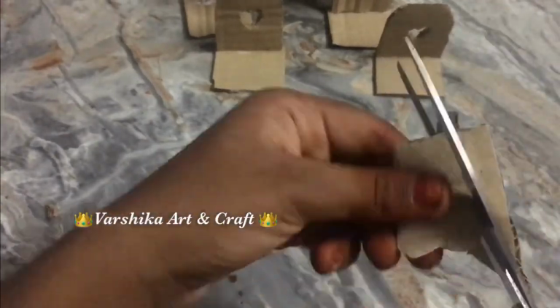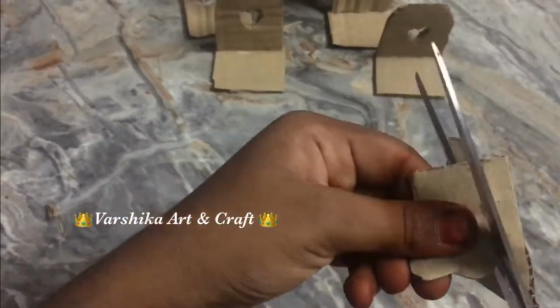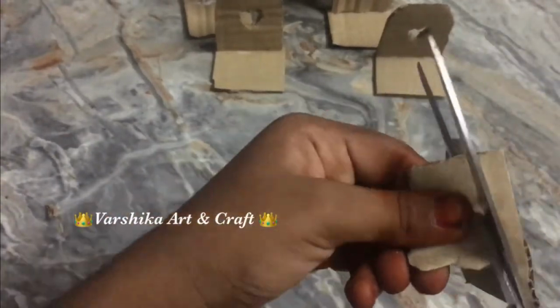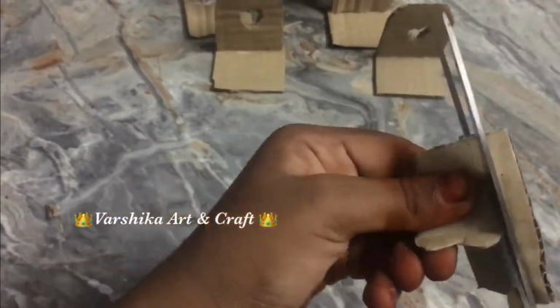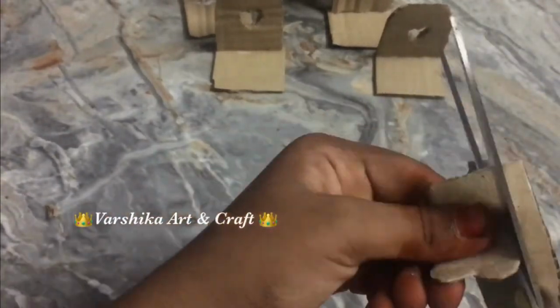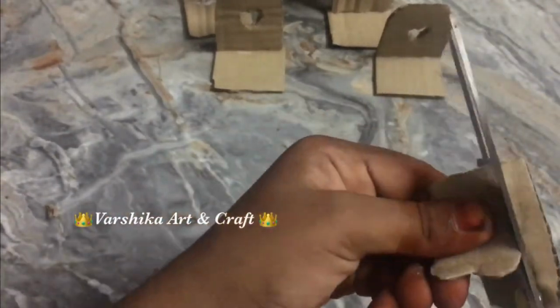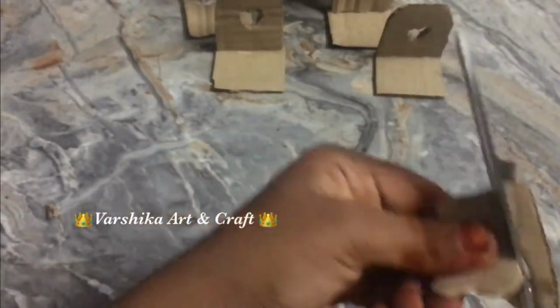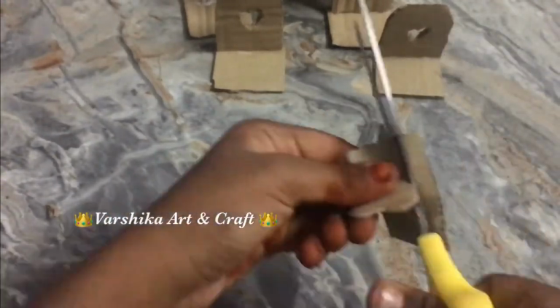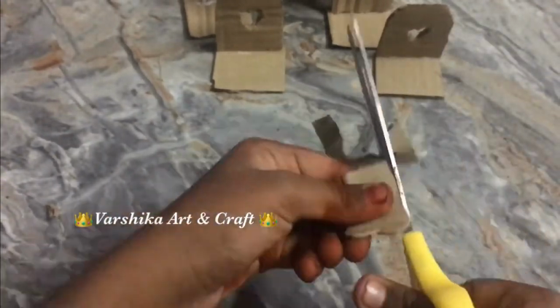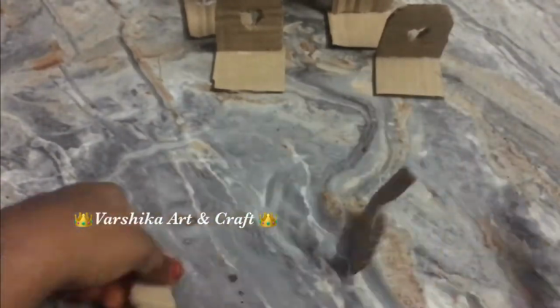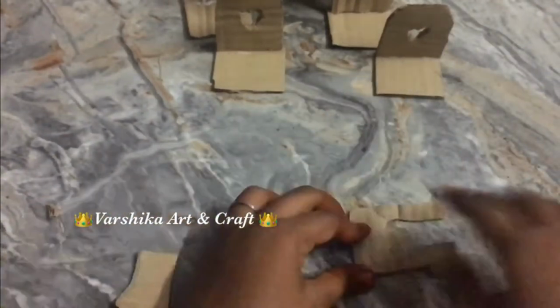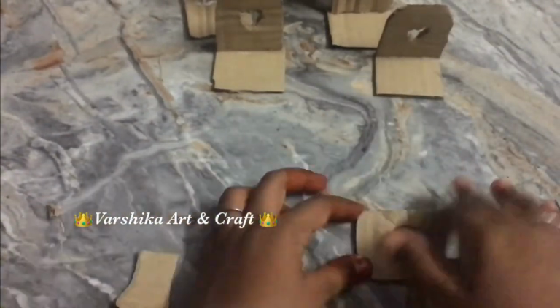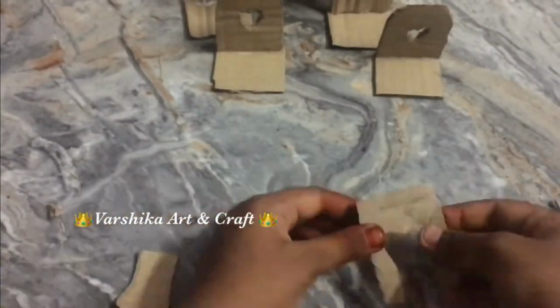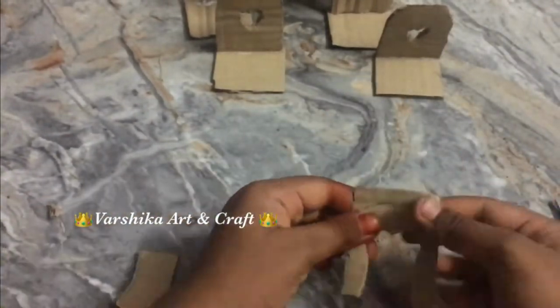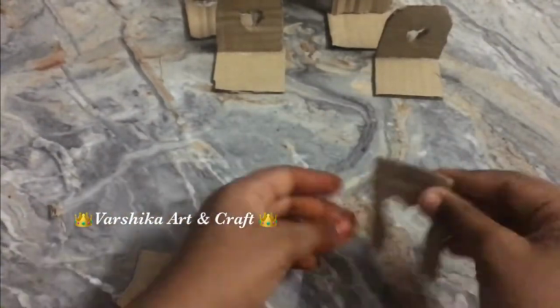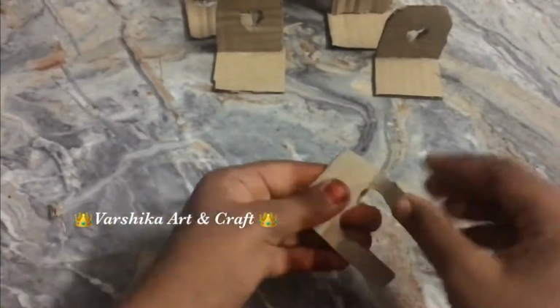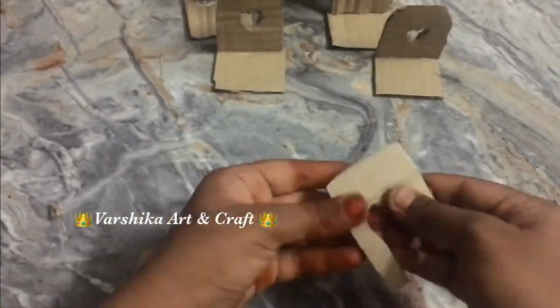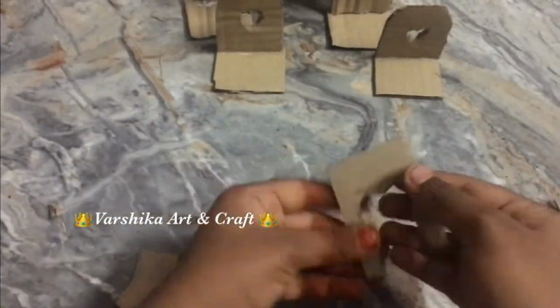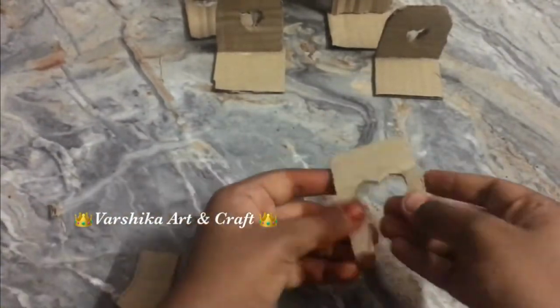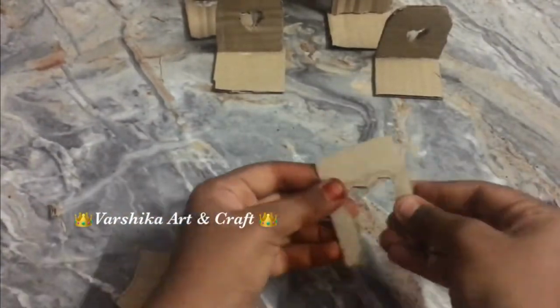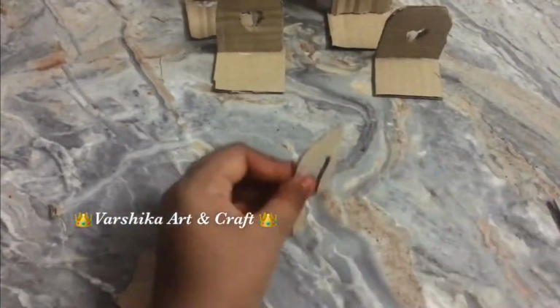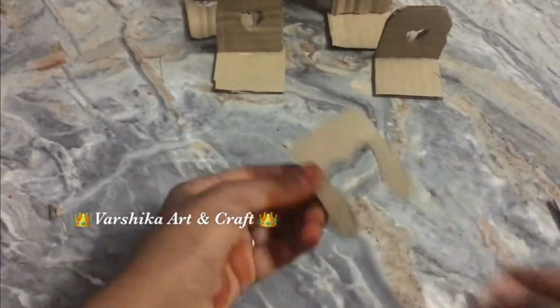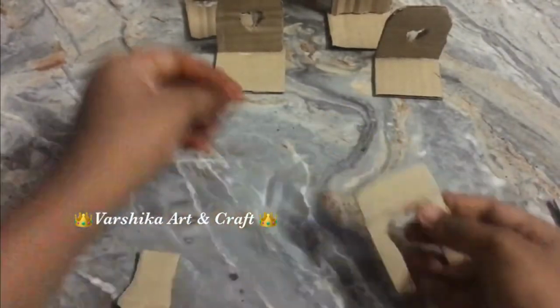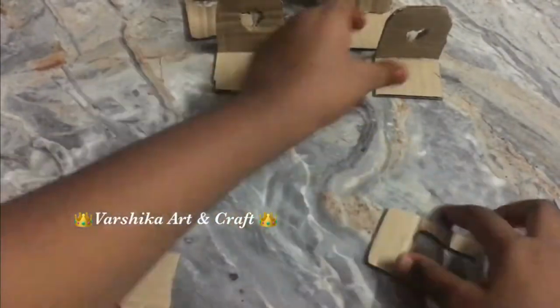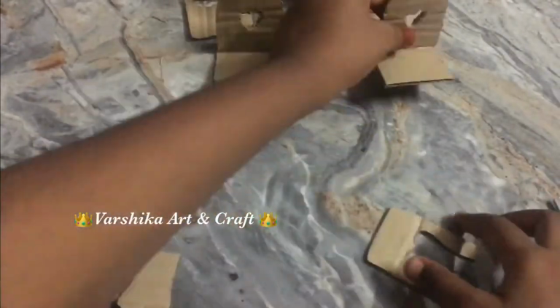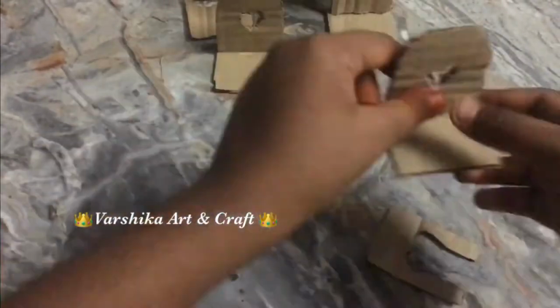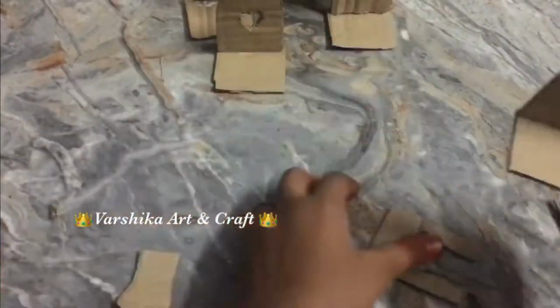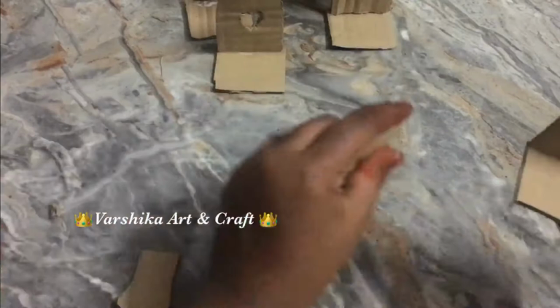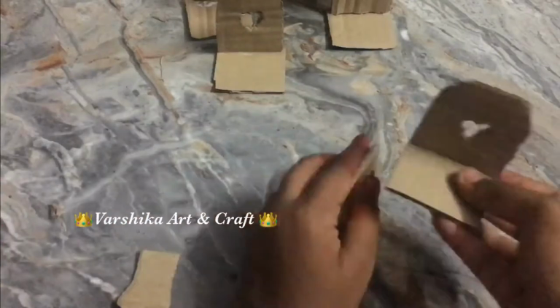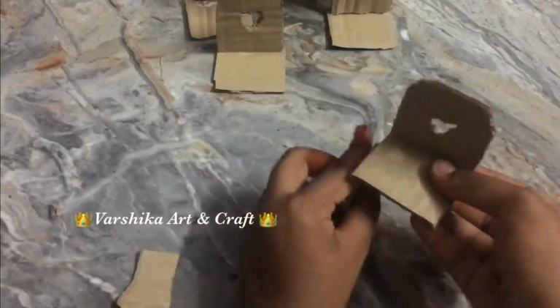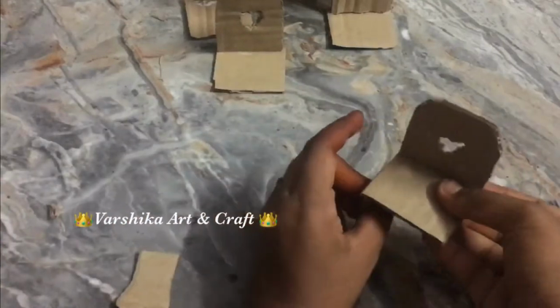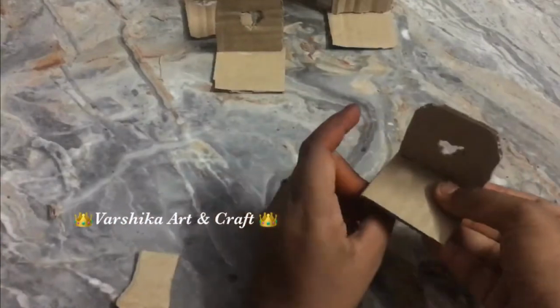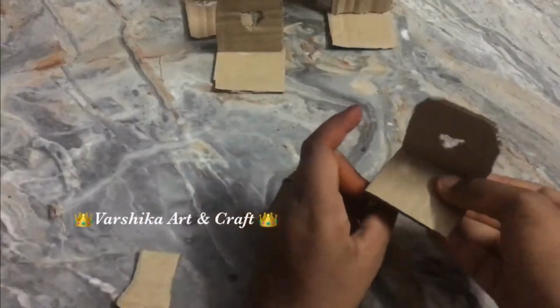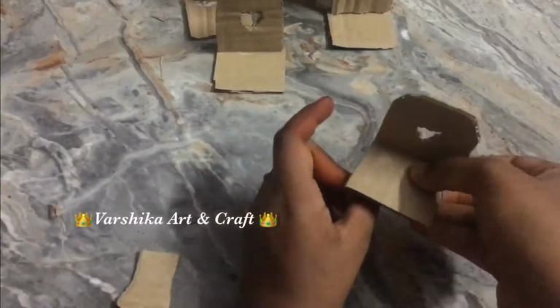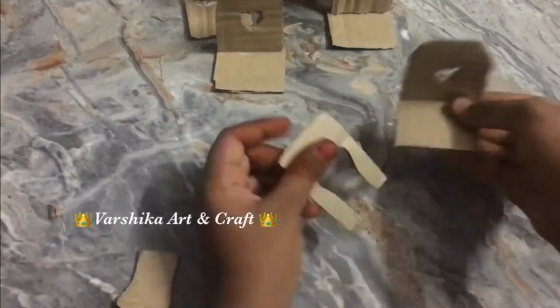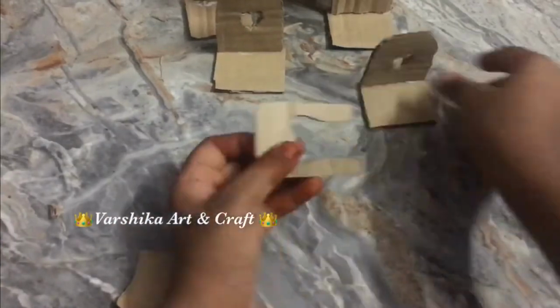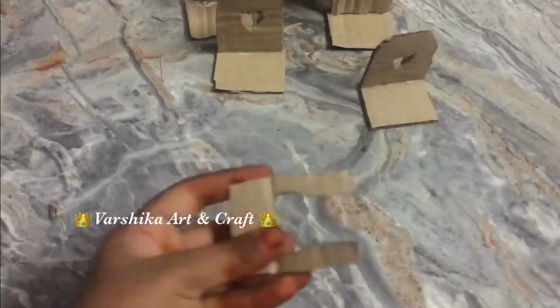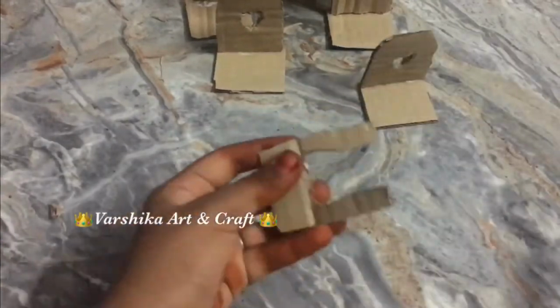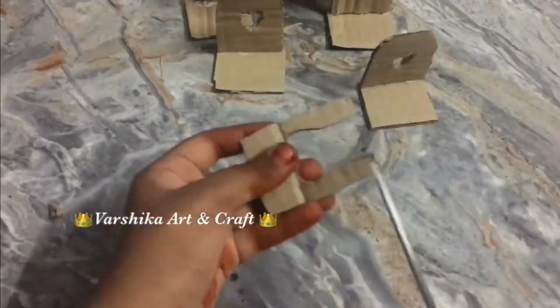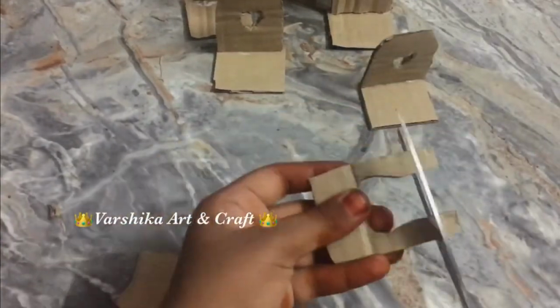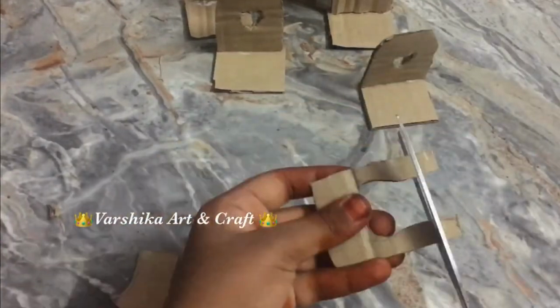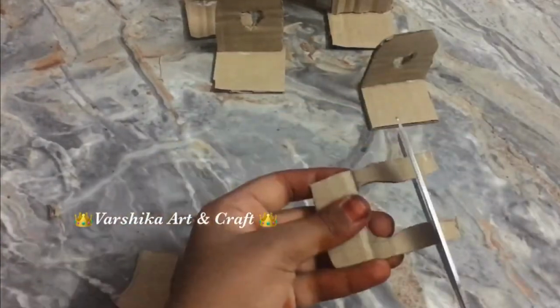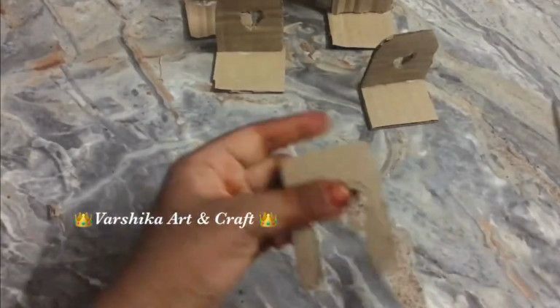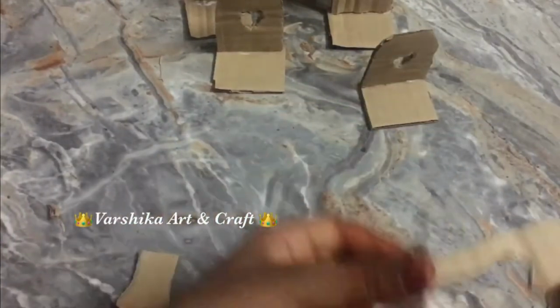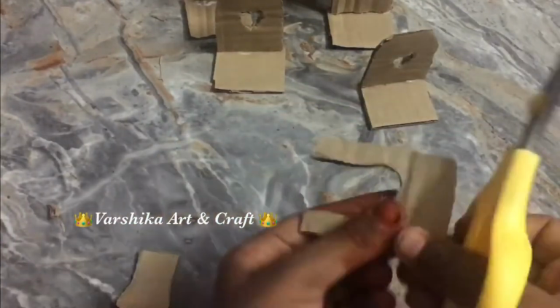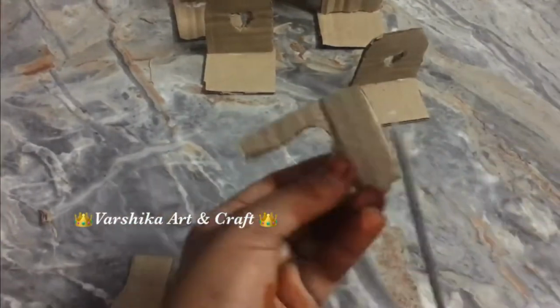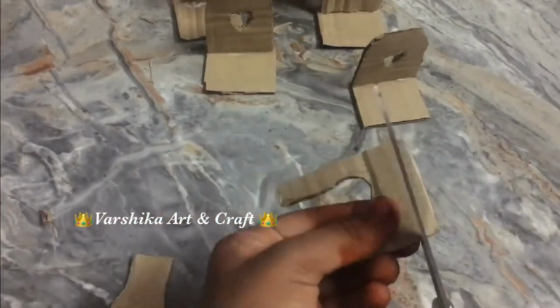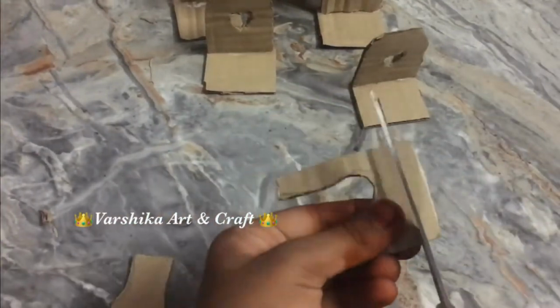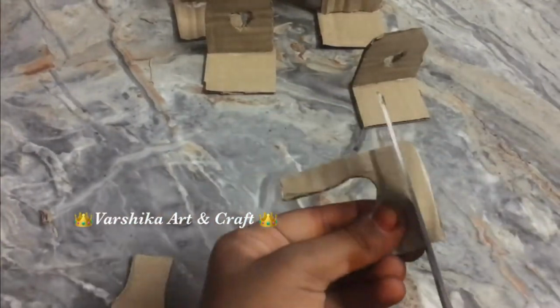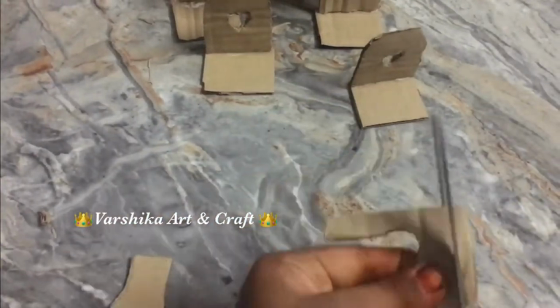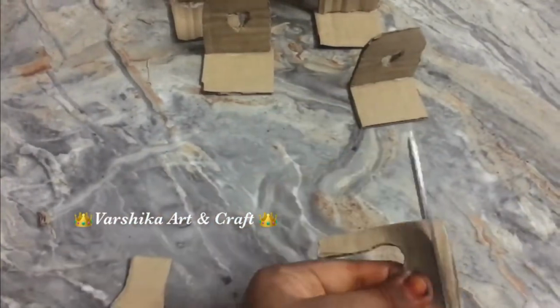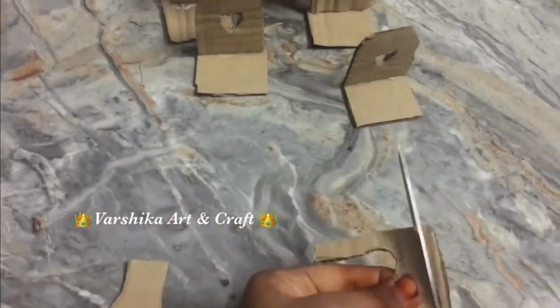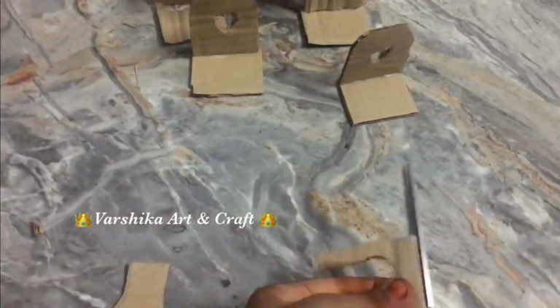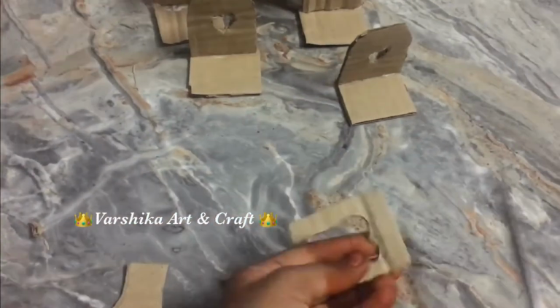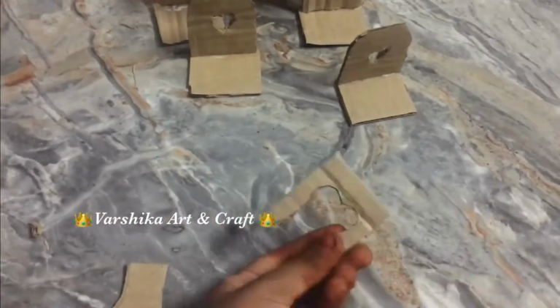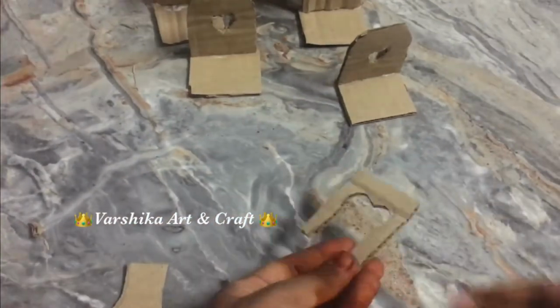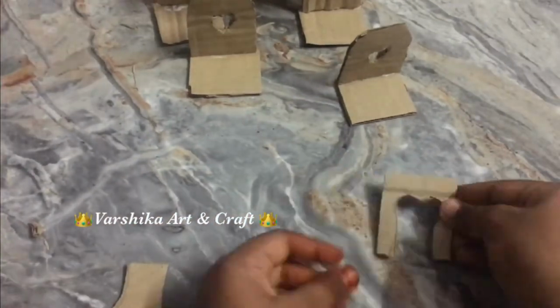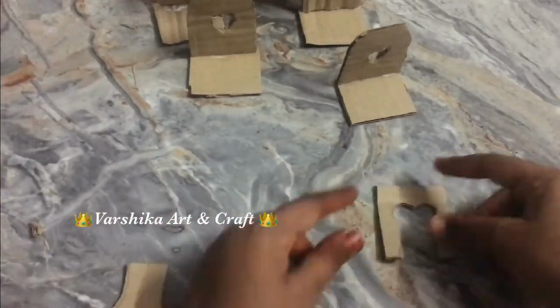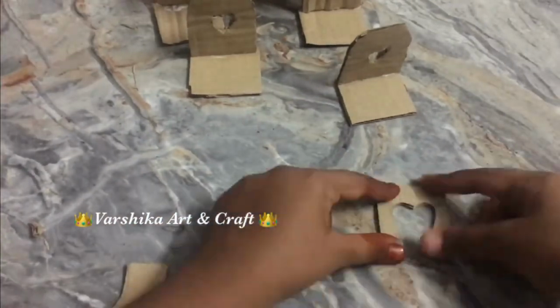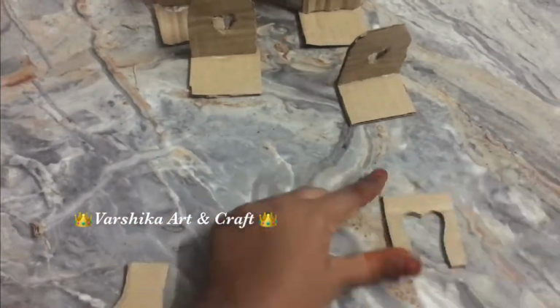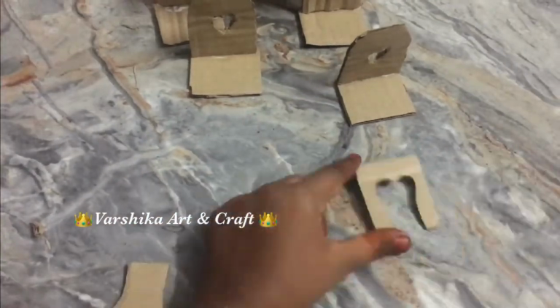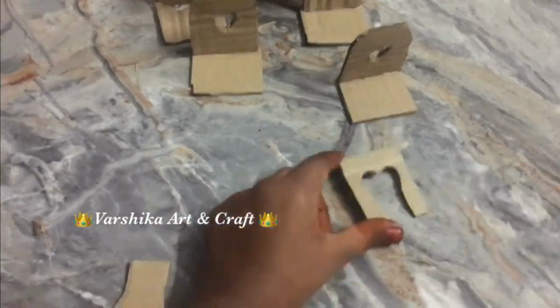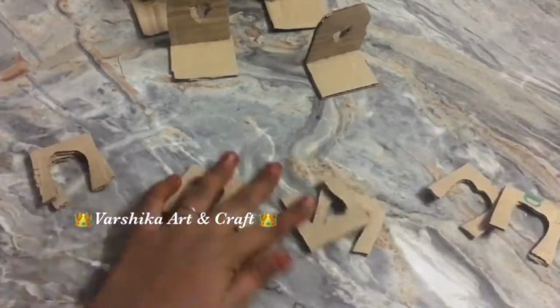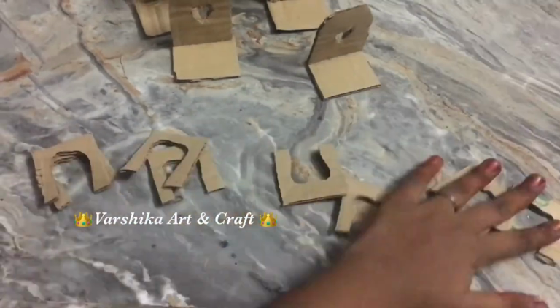We will cut the shape of the chair. So we're going to take a look at the pieces.